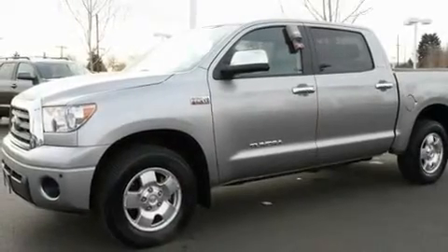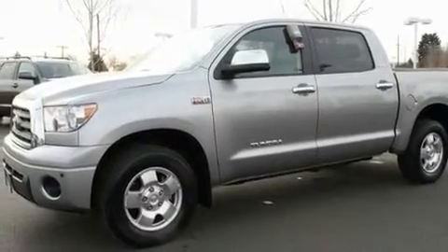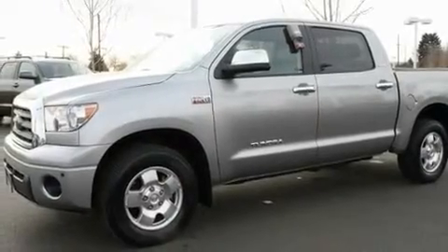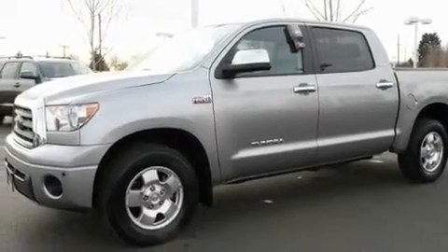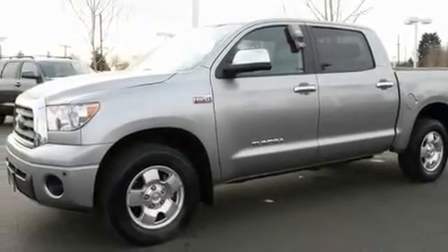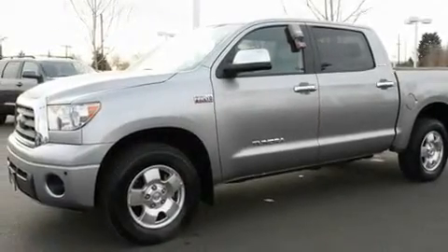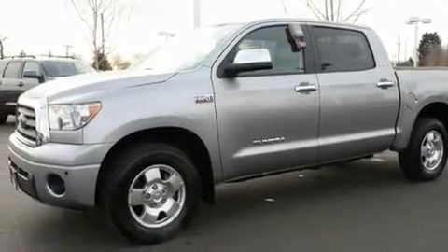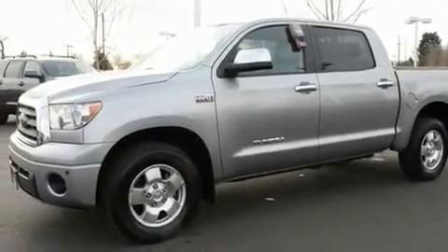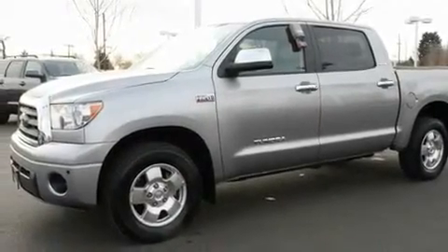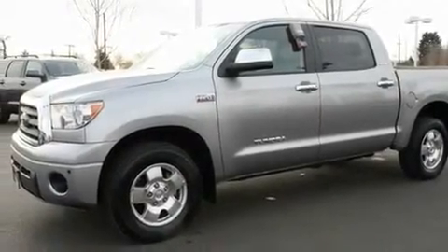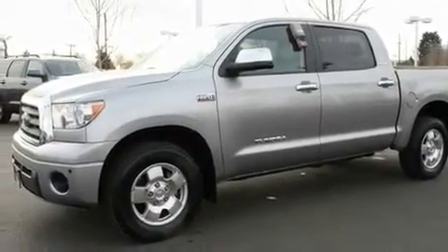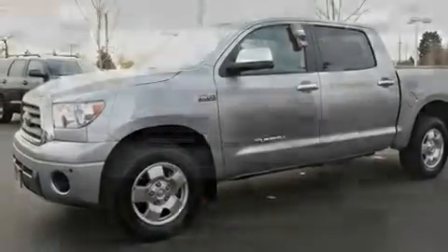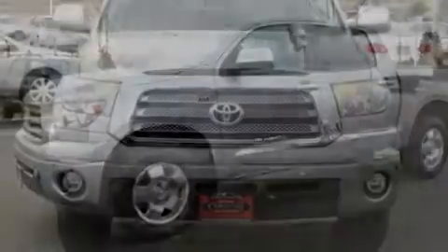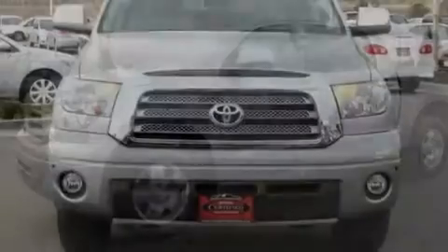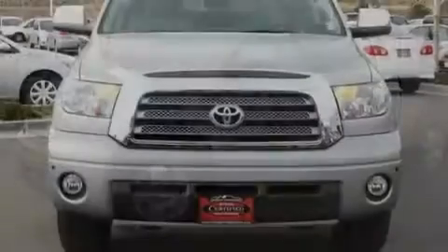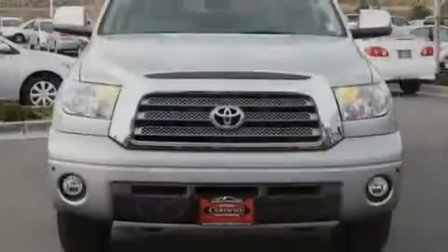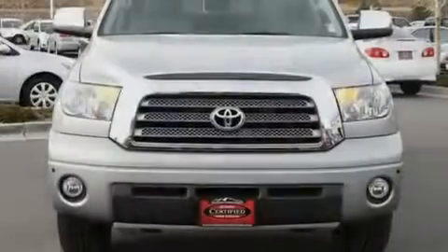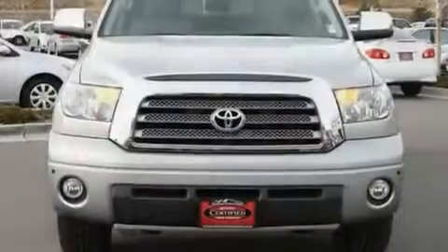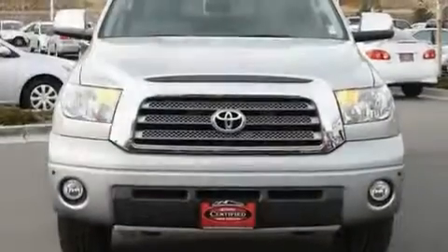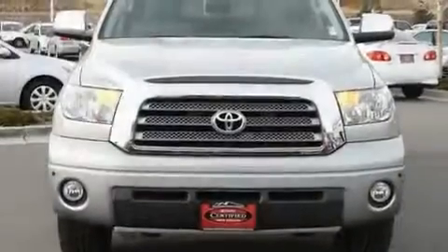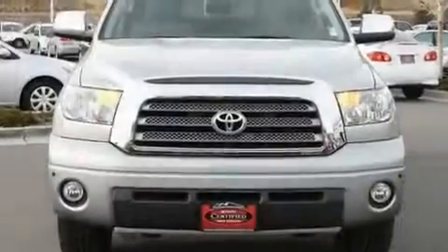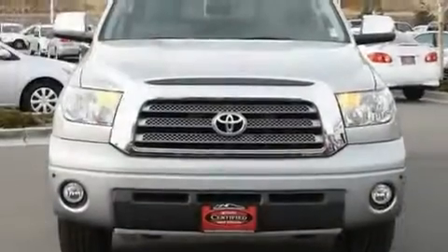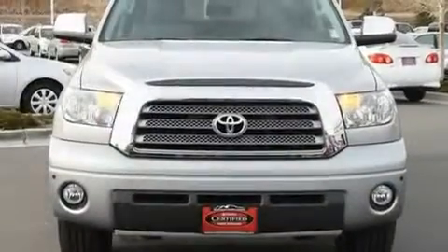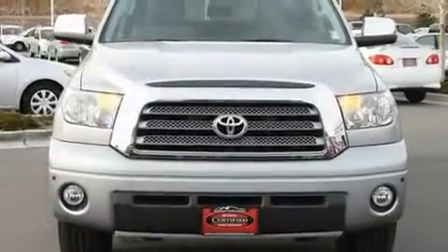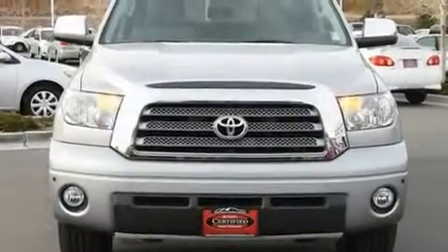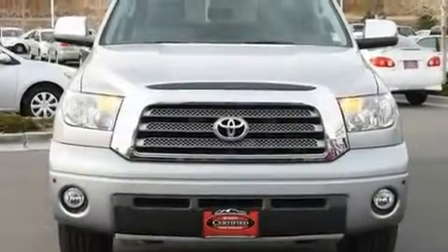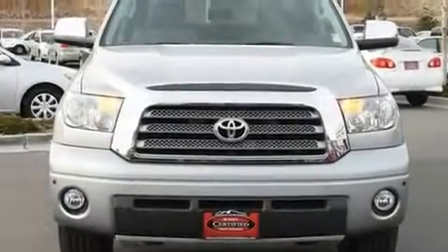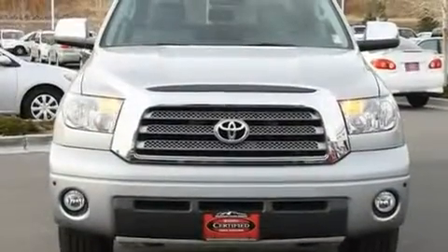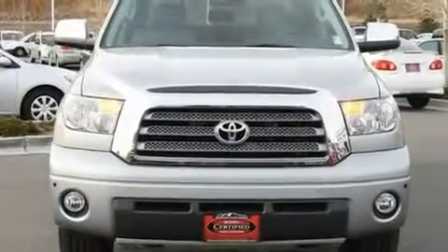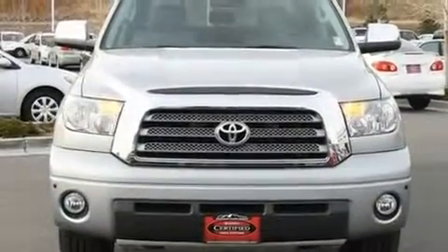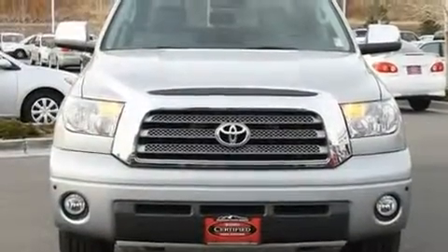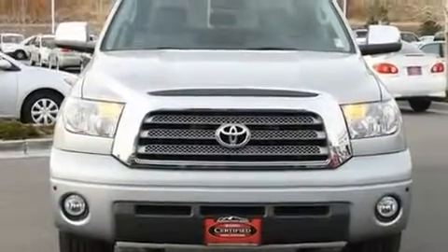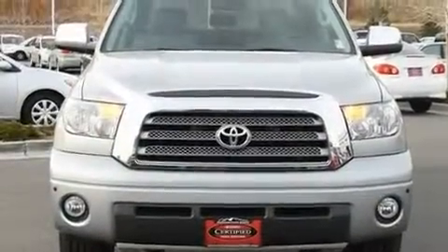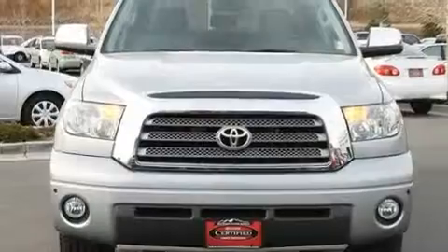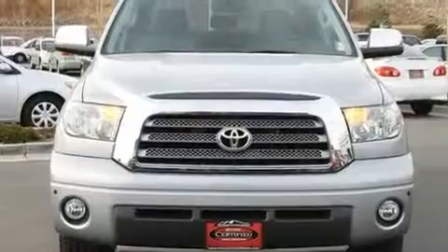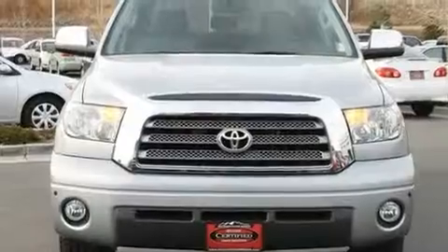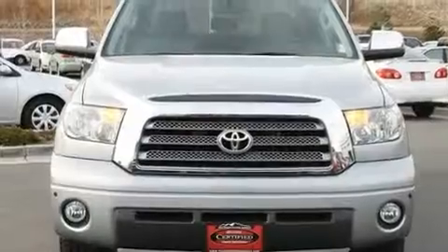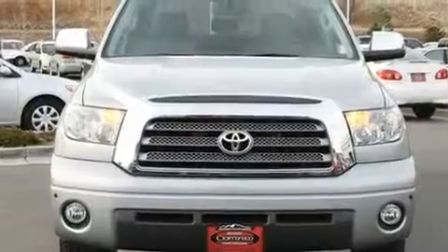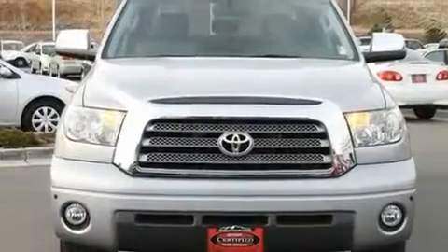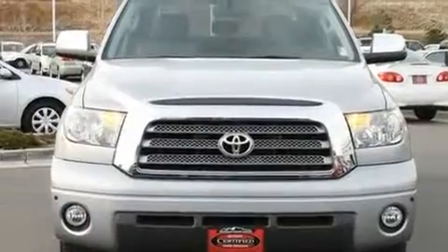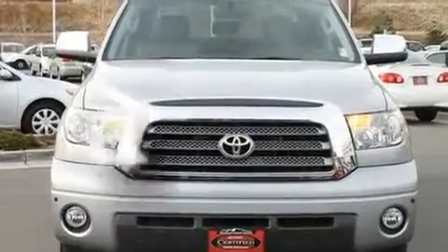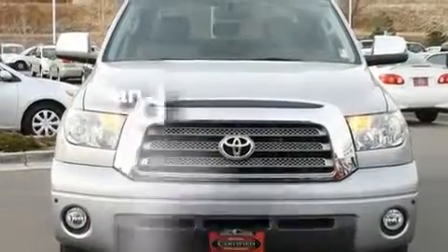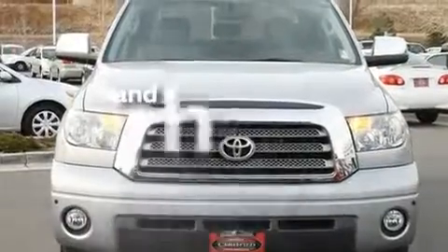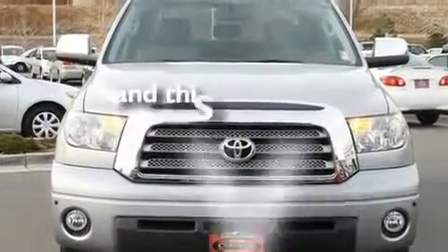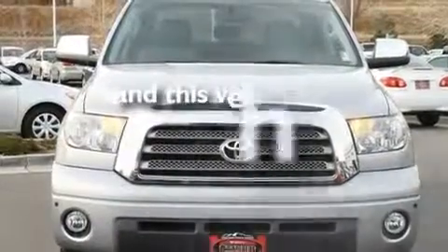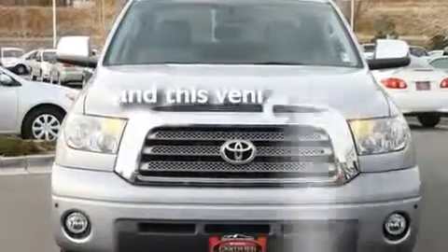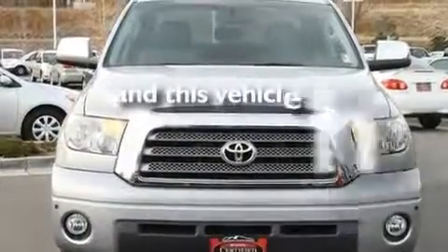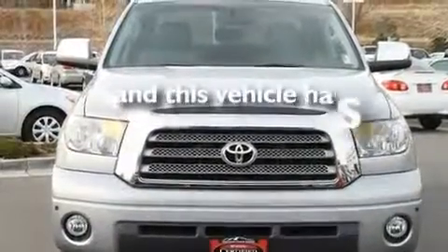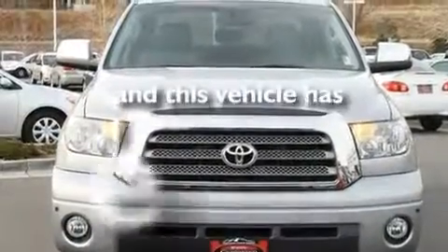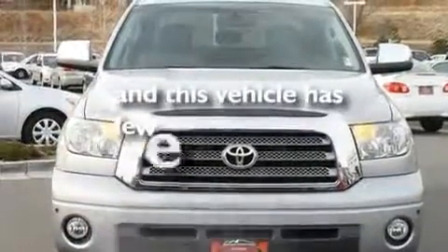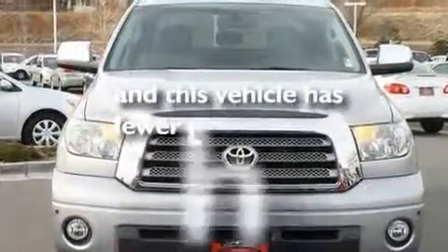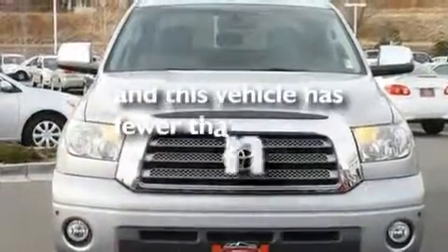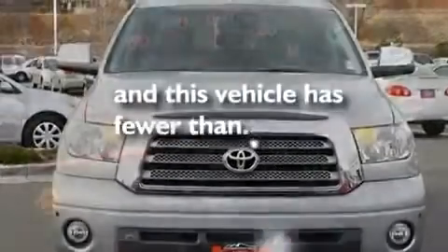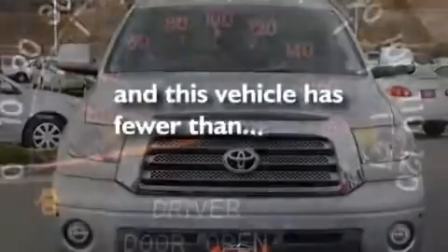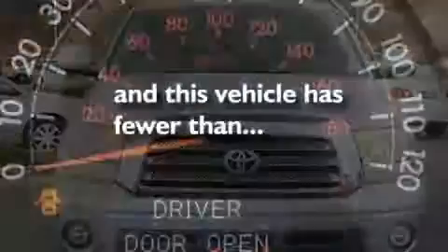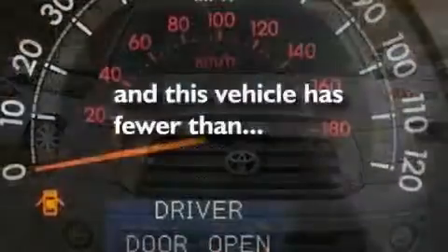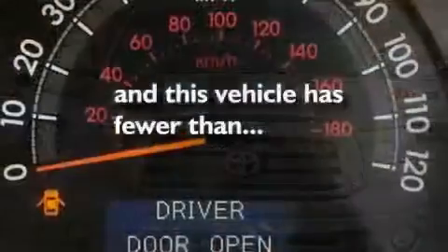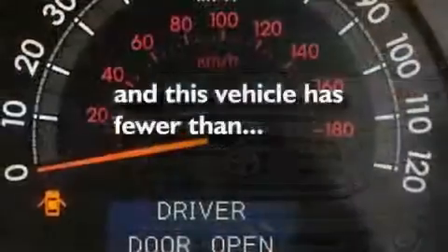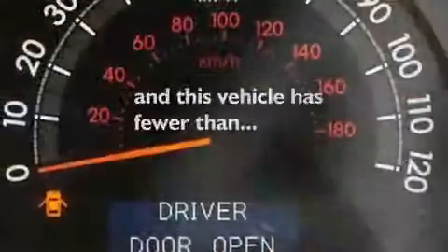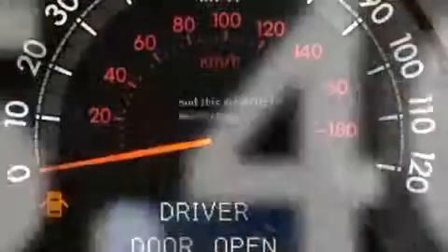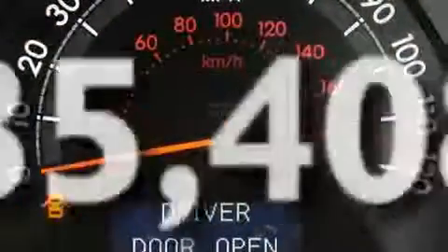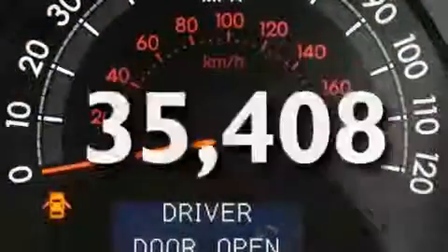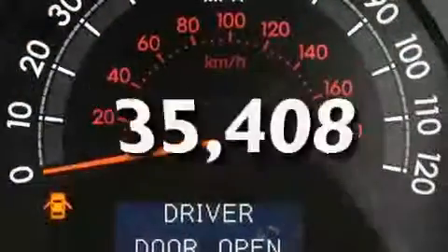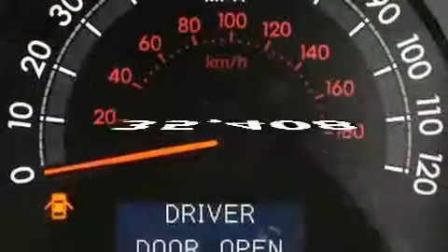Additional features include a passenger-side vanity mirror, a security system, a traction control system, a split-folding rear seat, and this vehicle has fewer than 36,000 miles on the odometer.